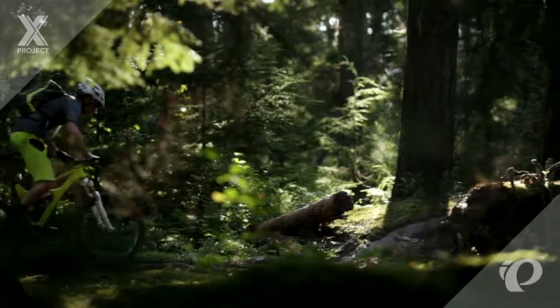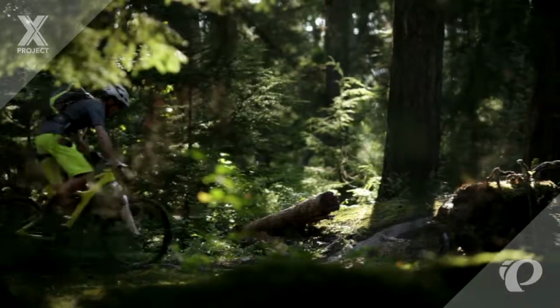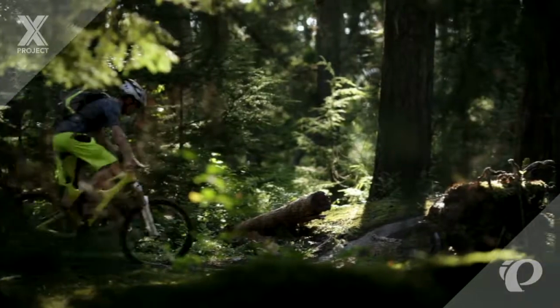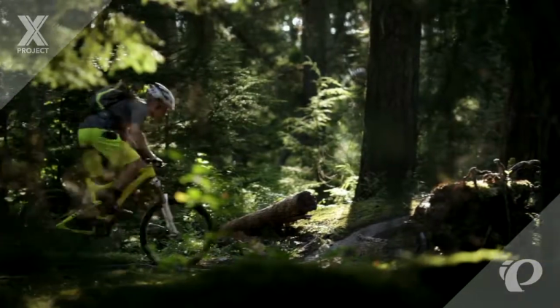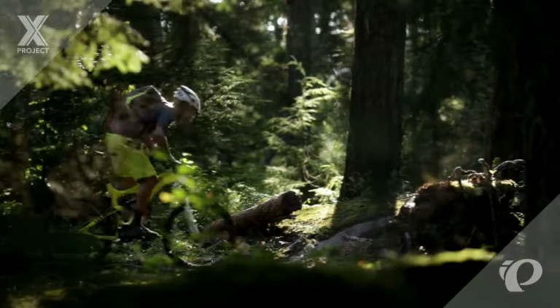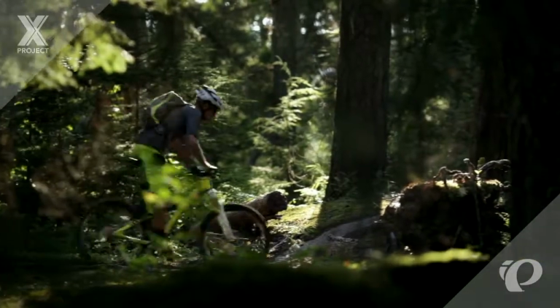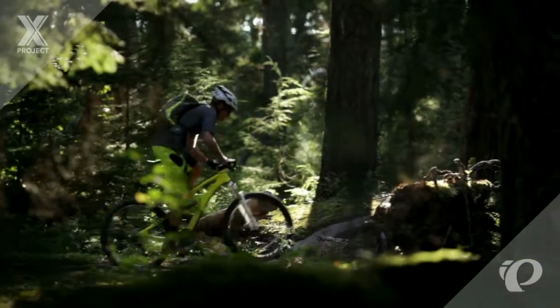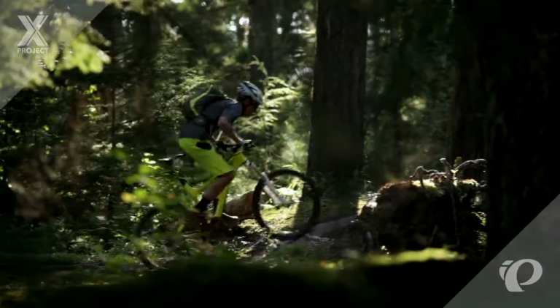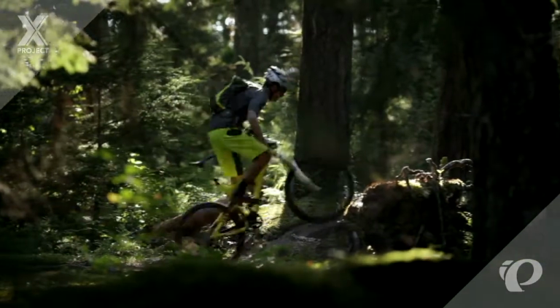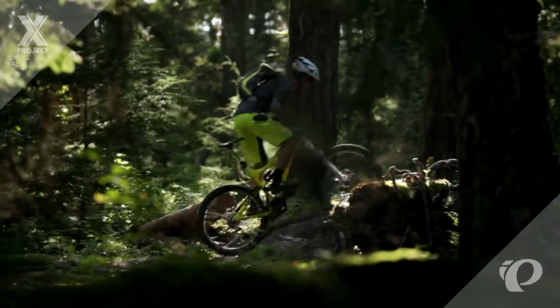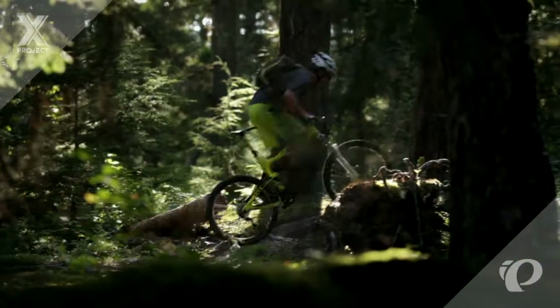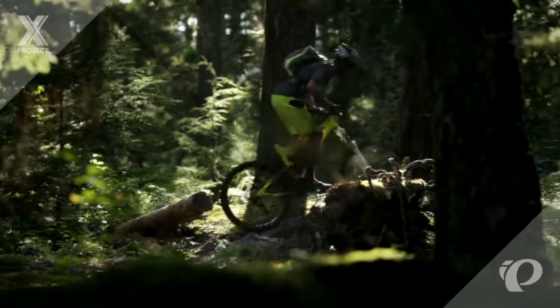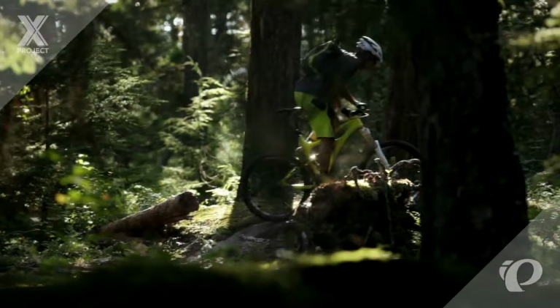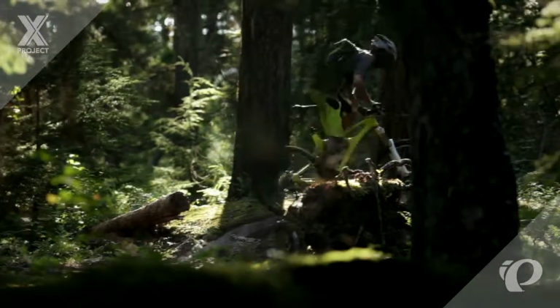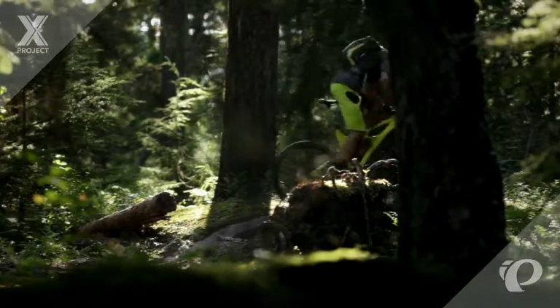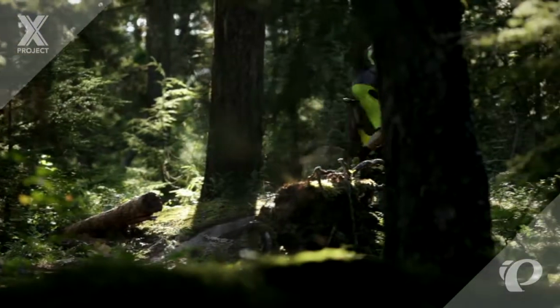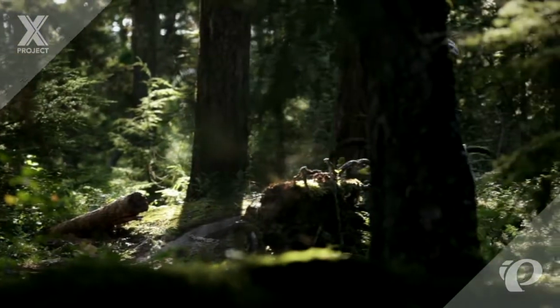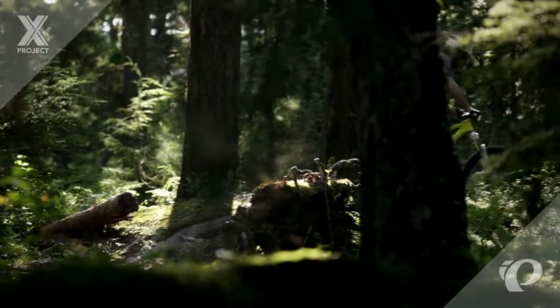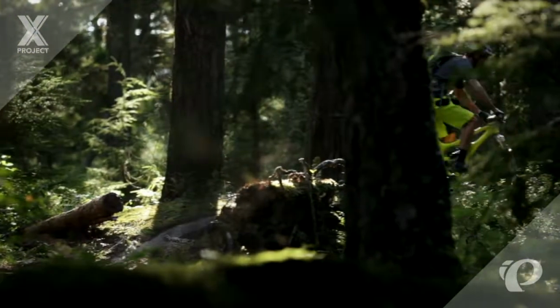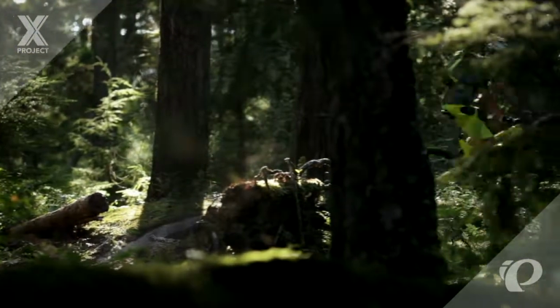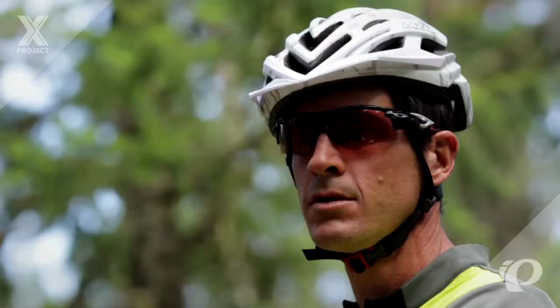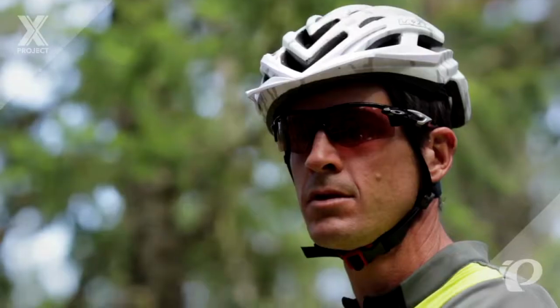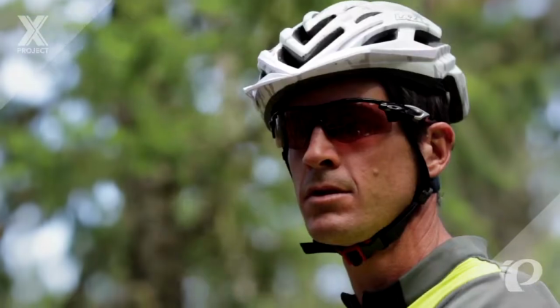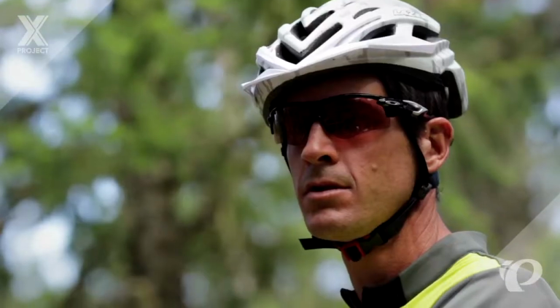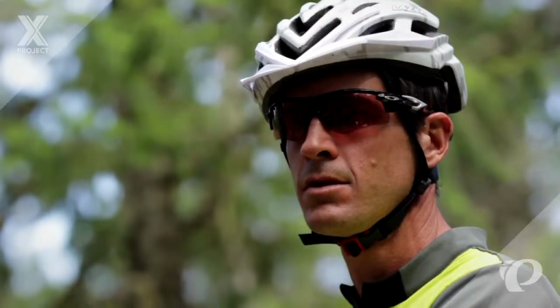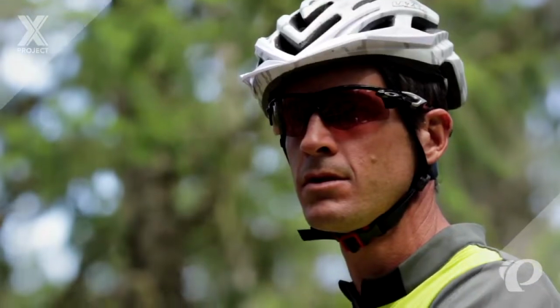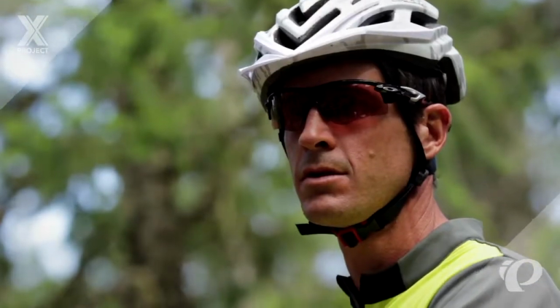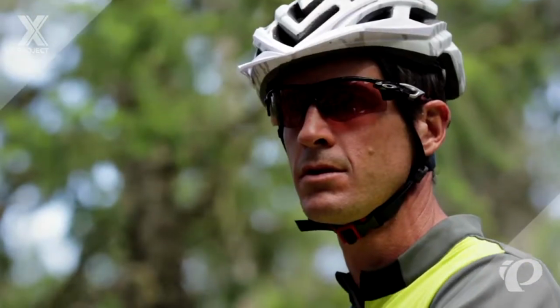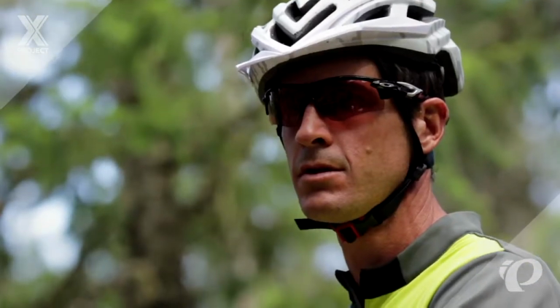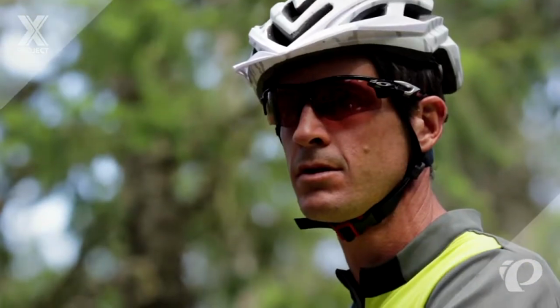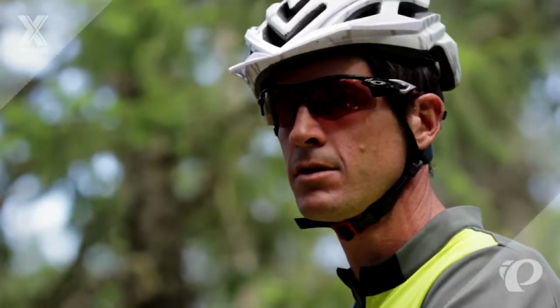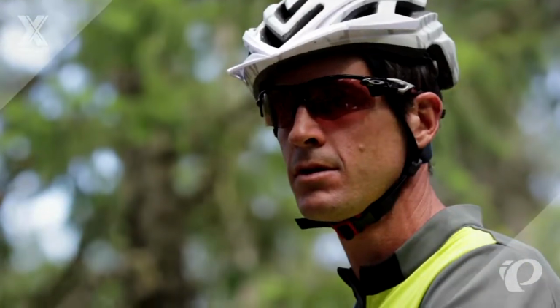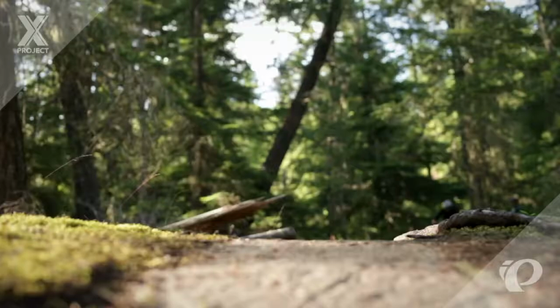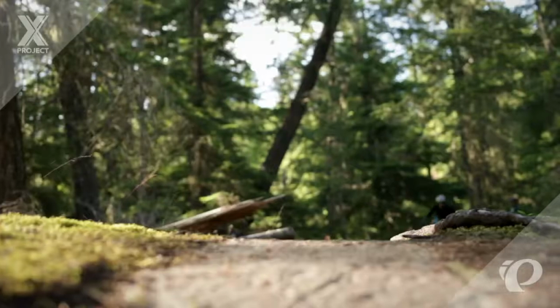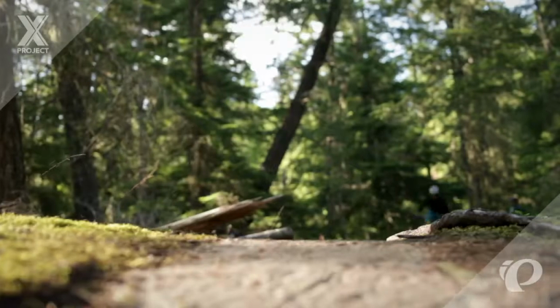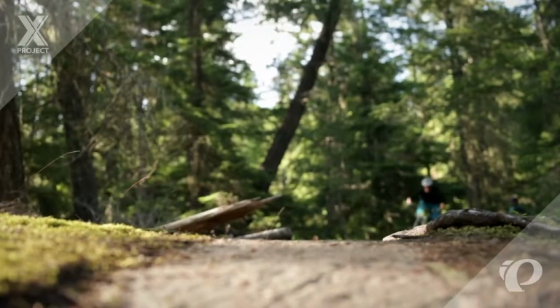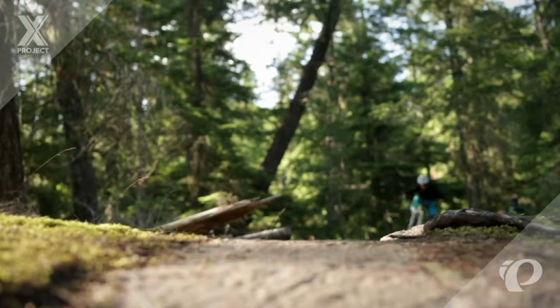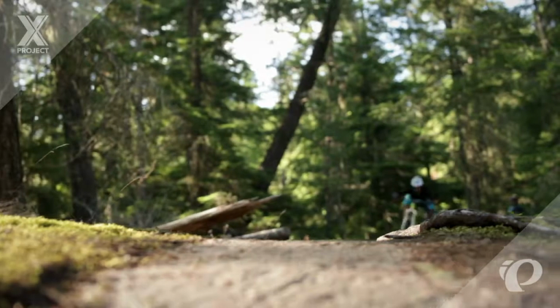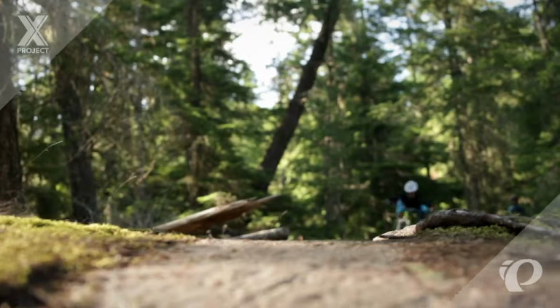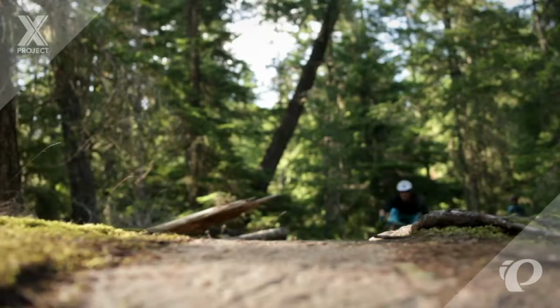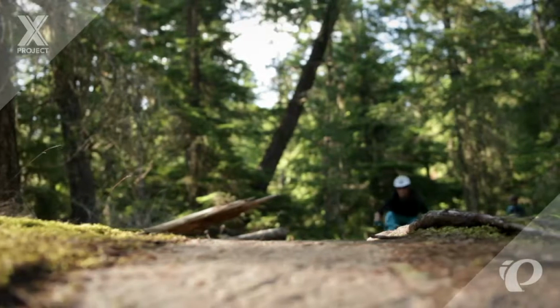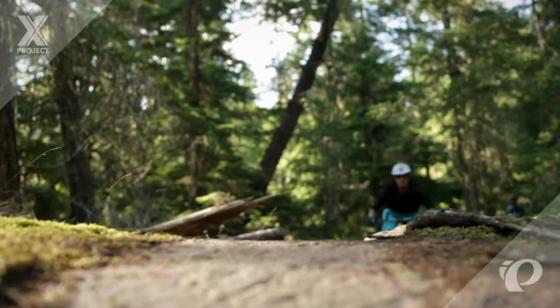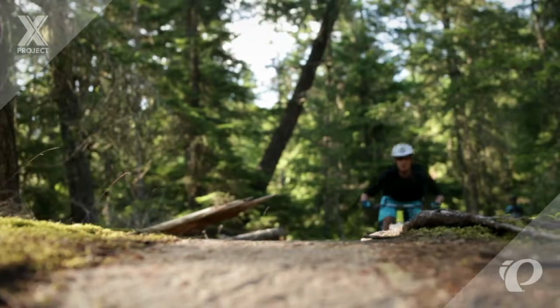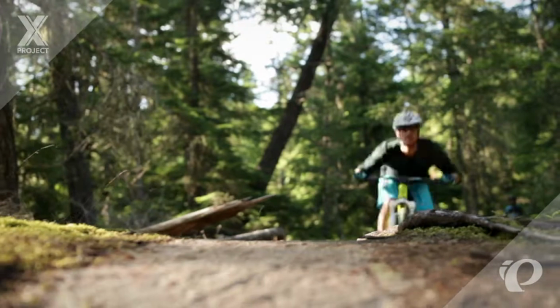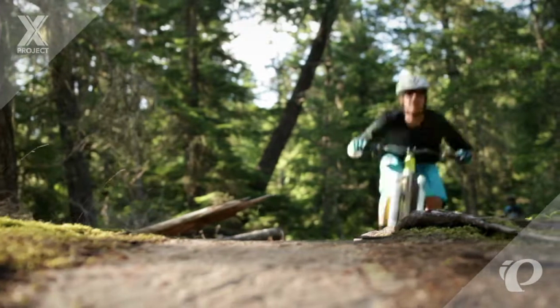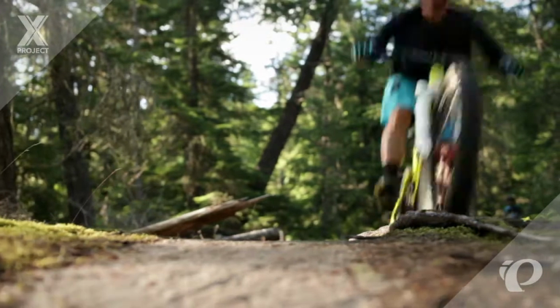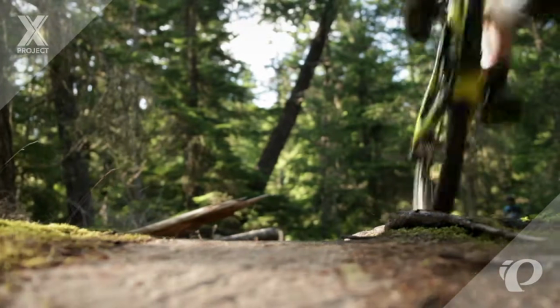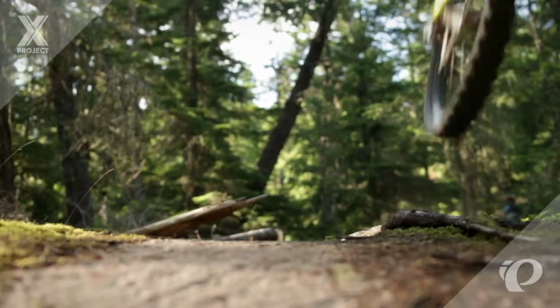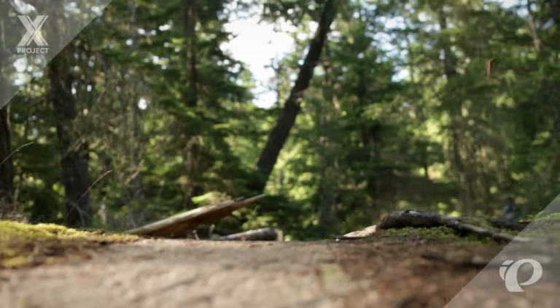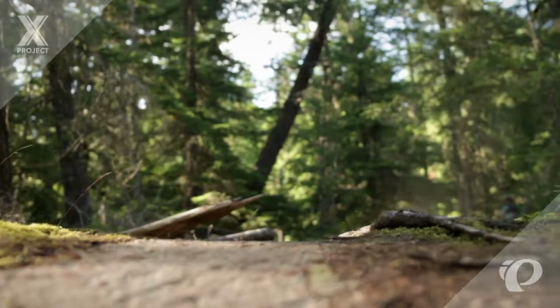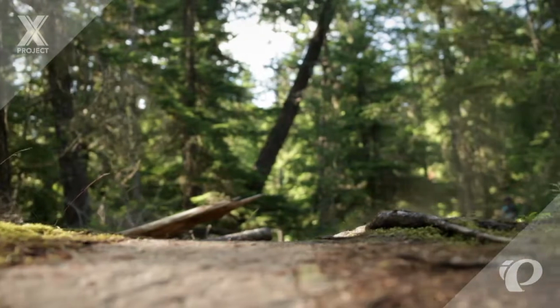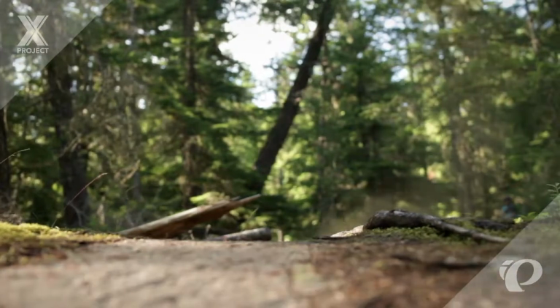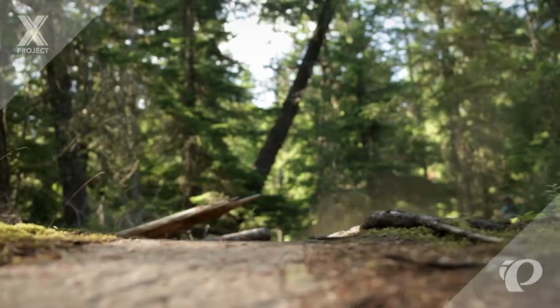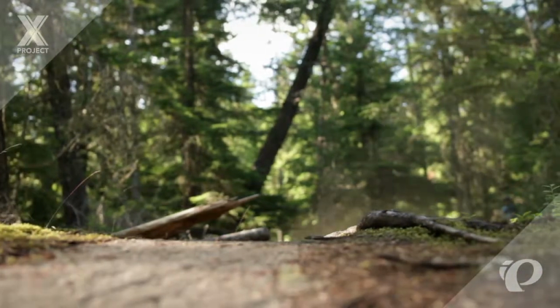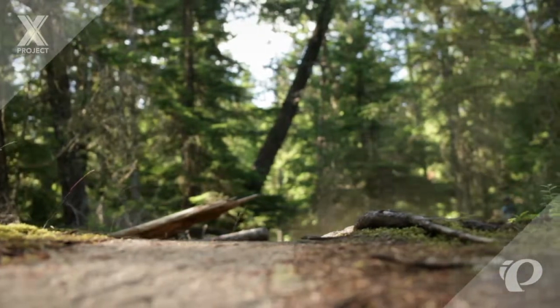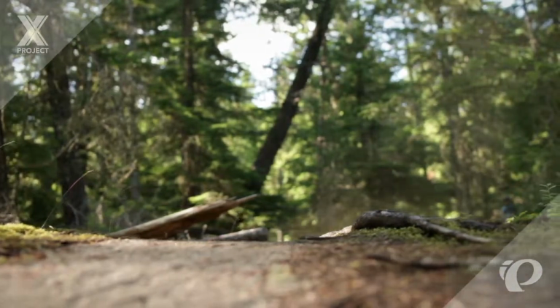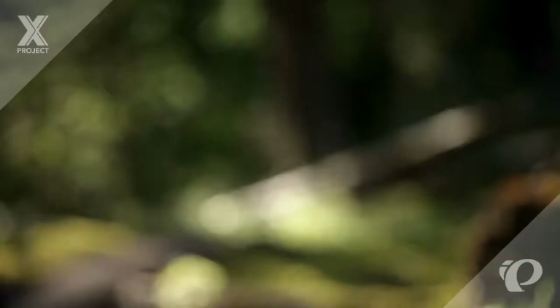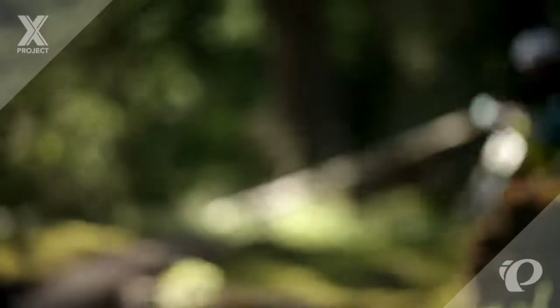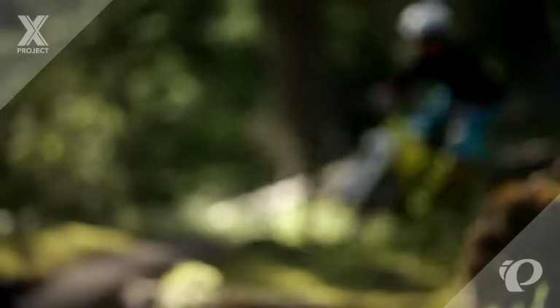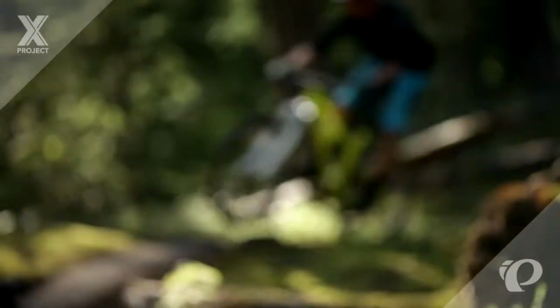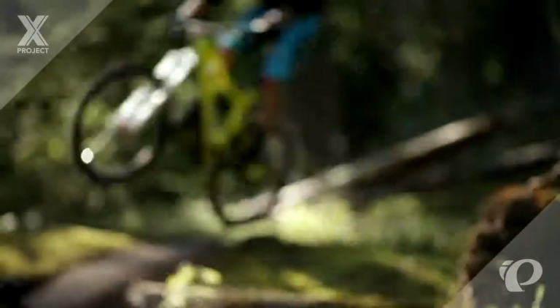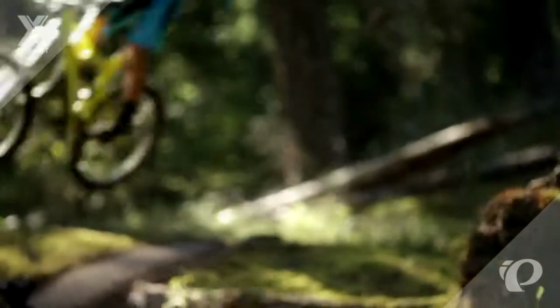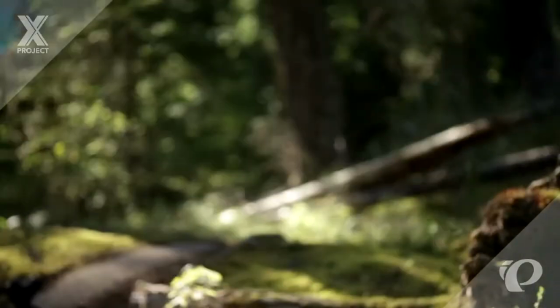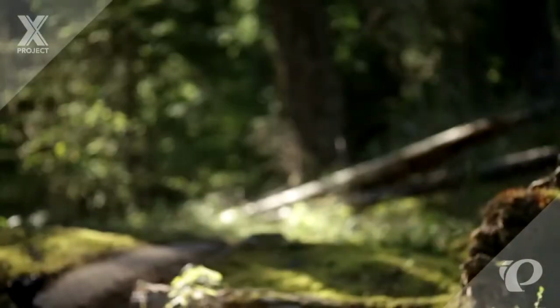Designed with four-time world mountain bike champ Brian Lopes, X-Project is an entirely new category of mountain bike shoe.